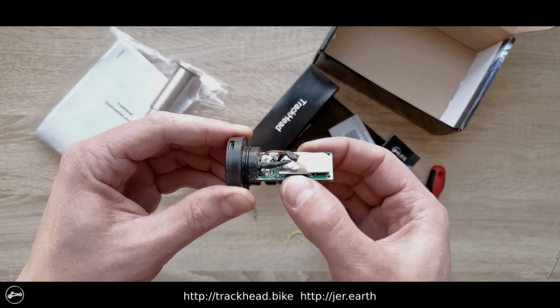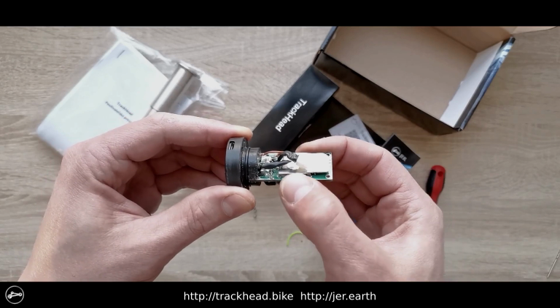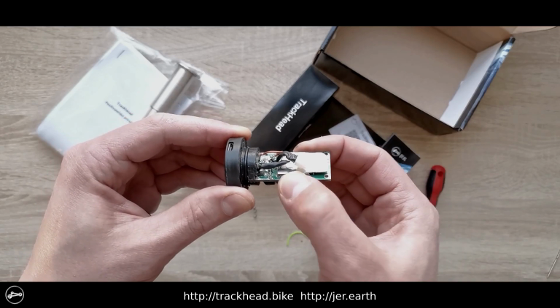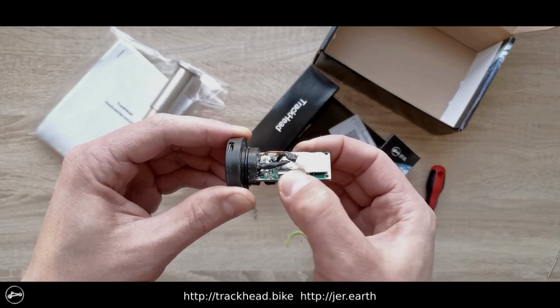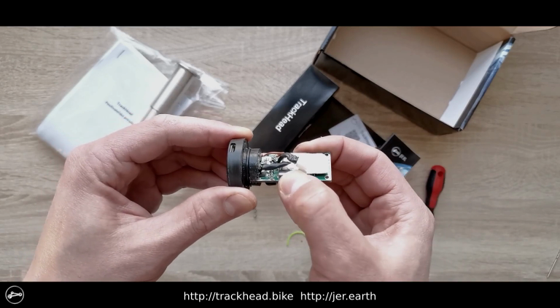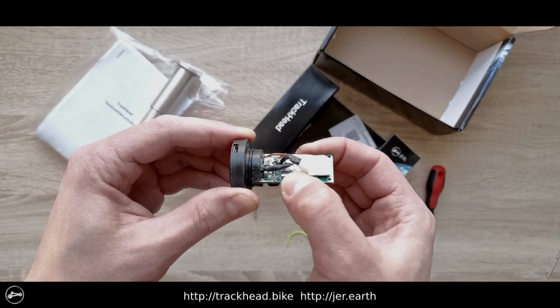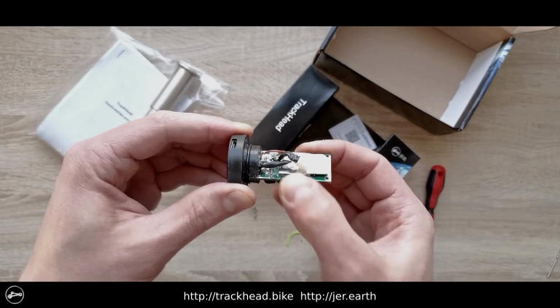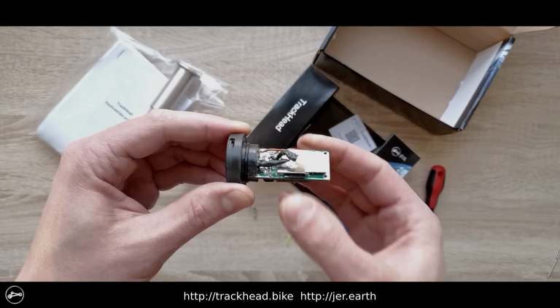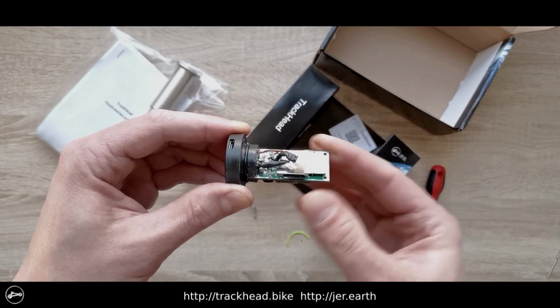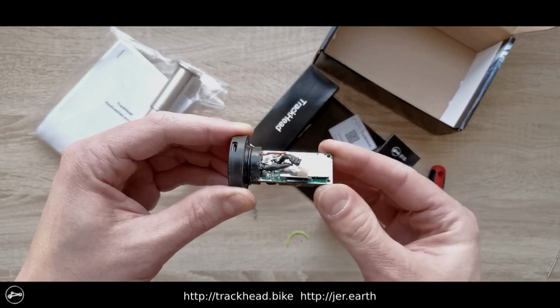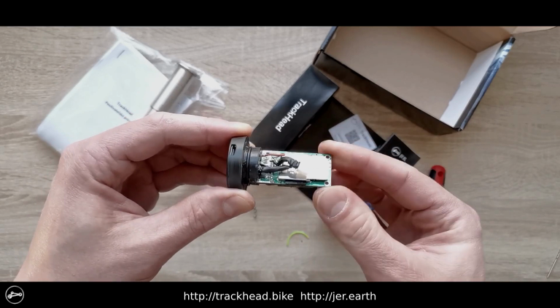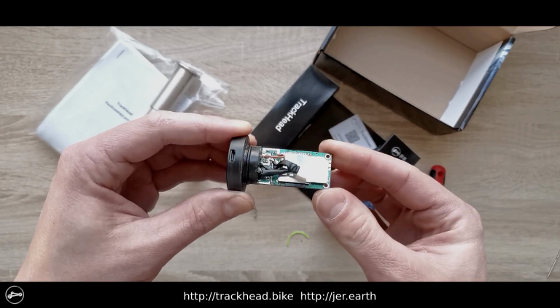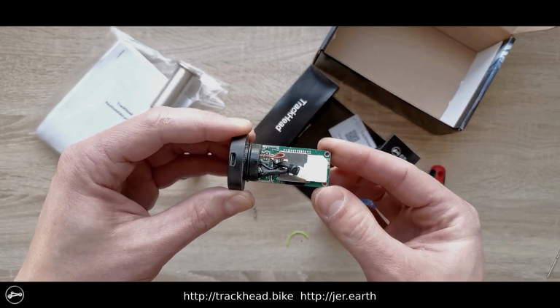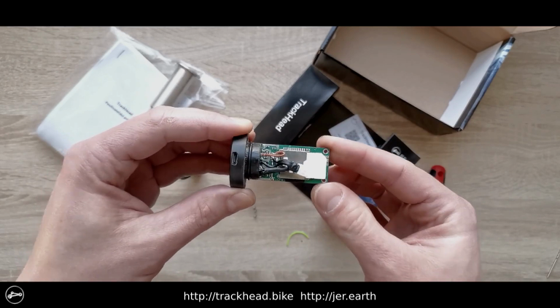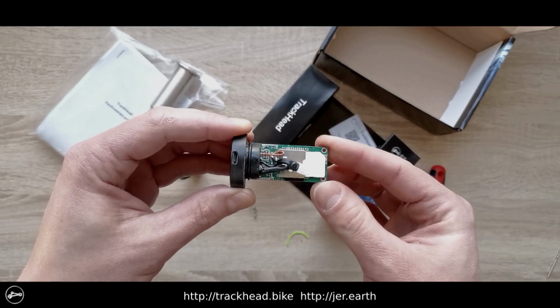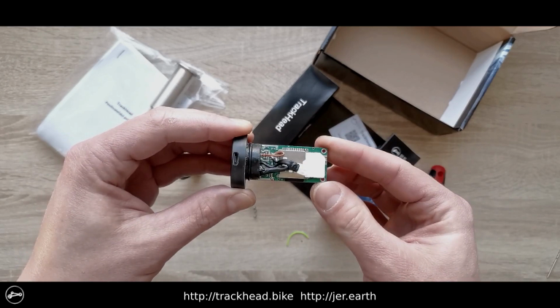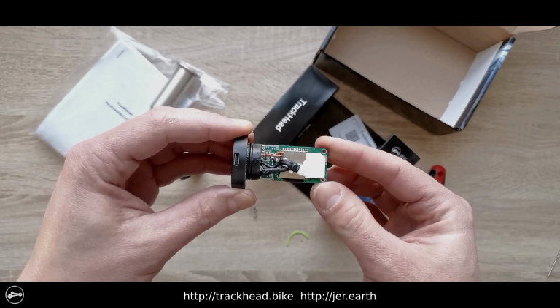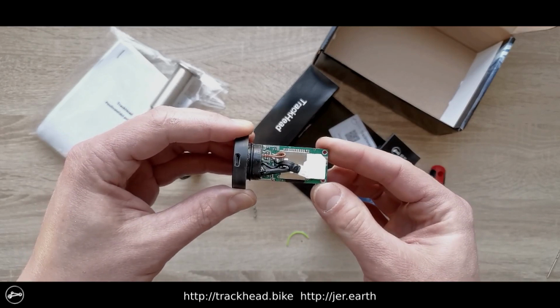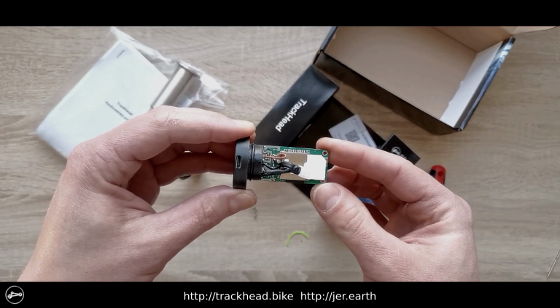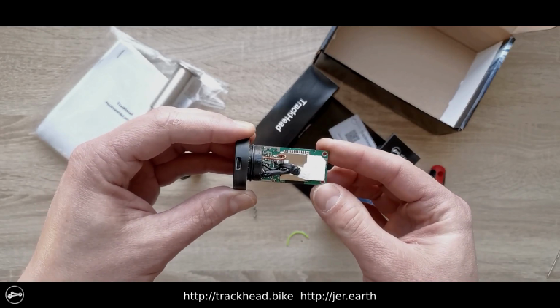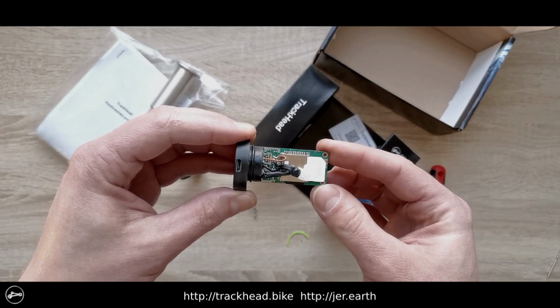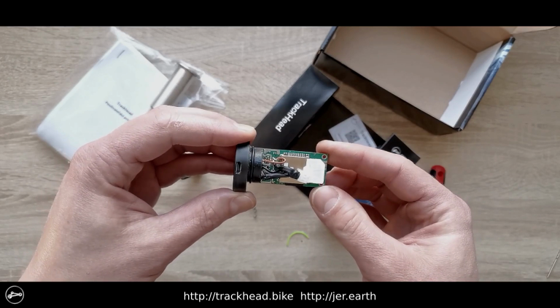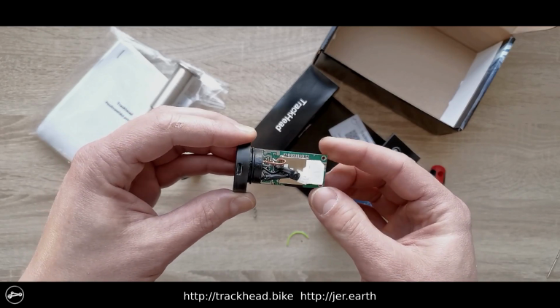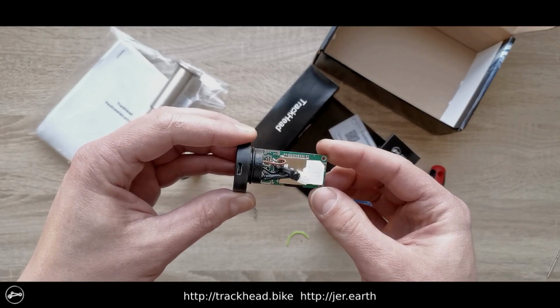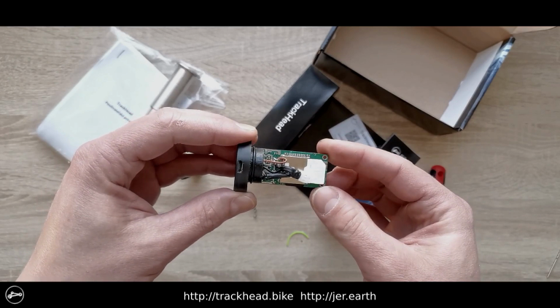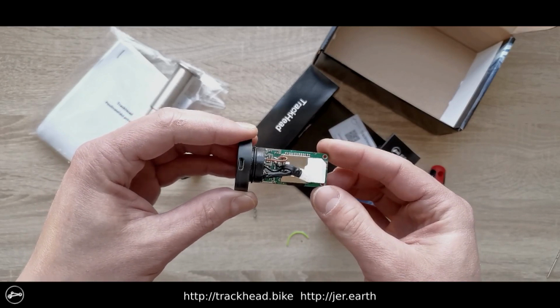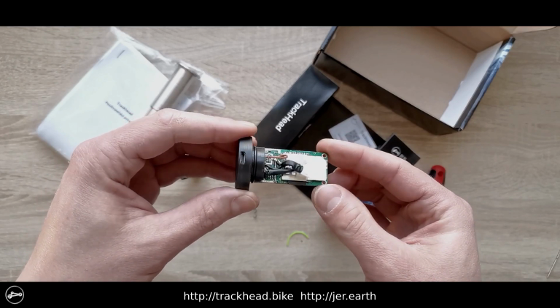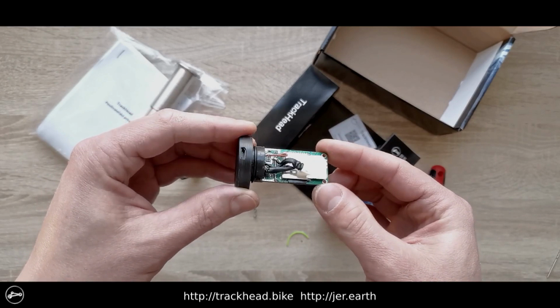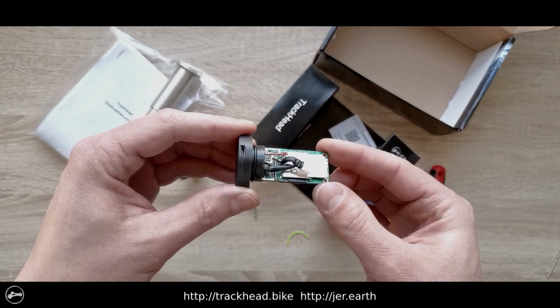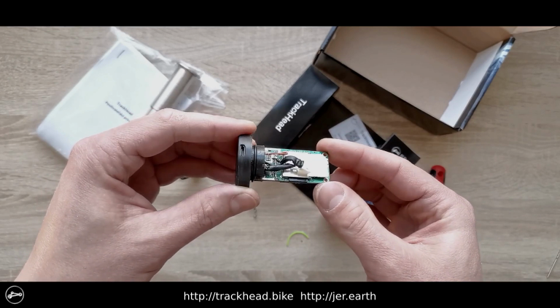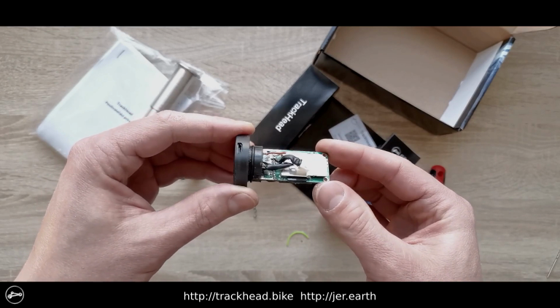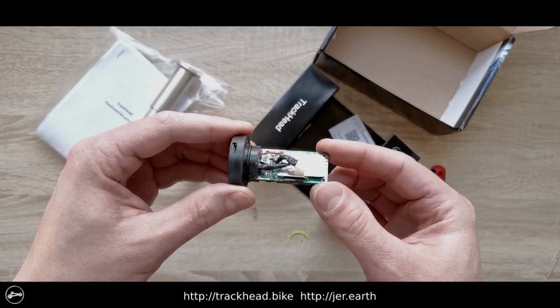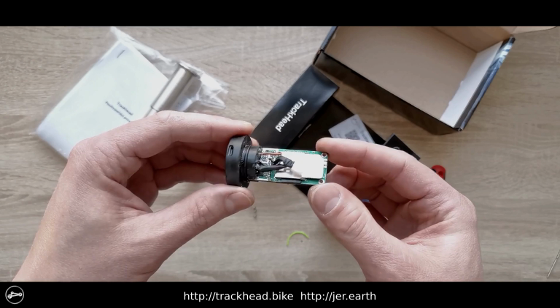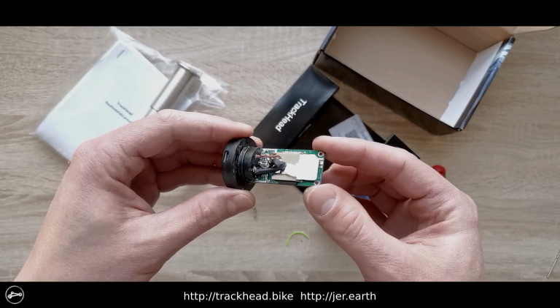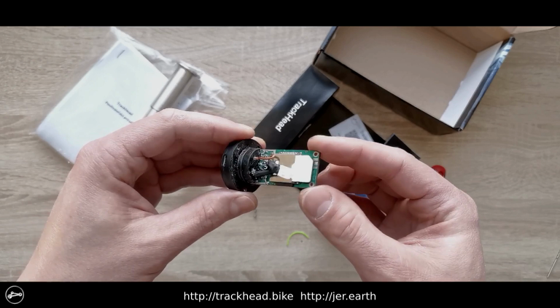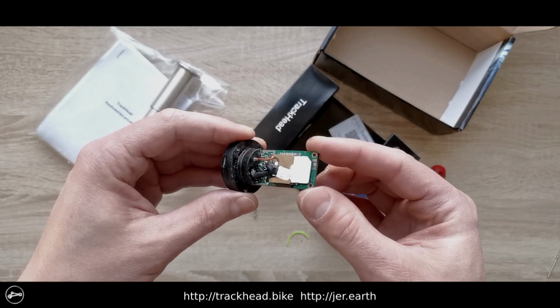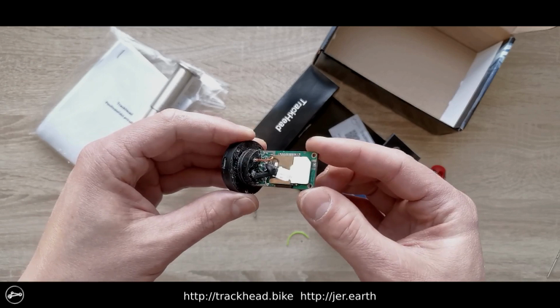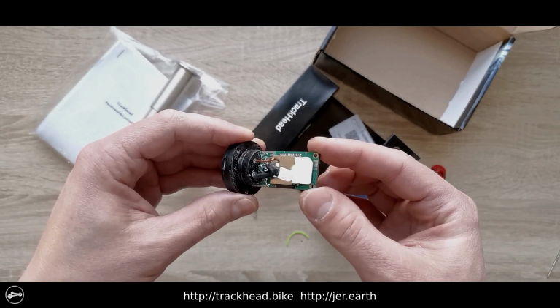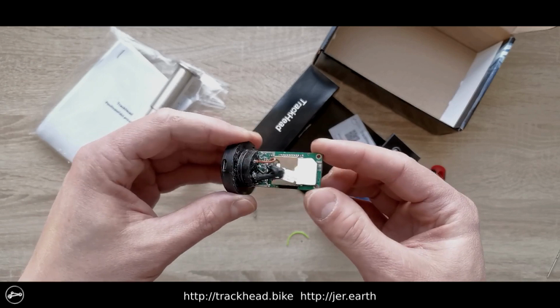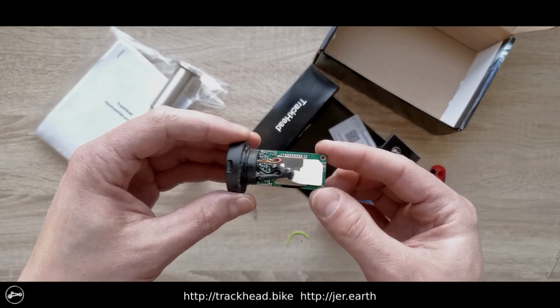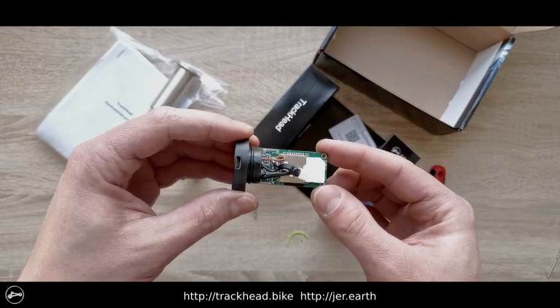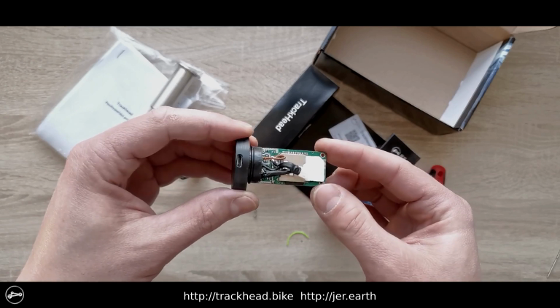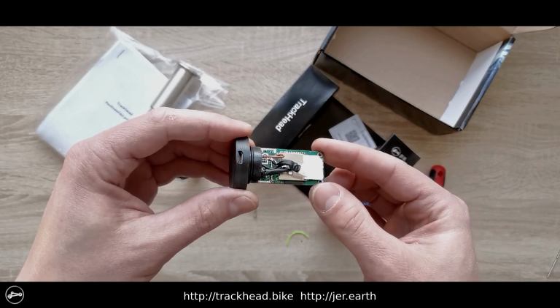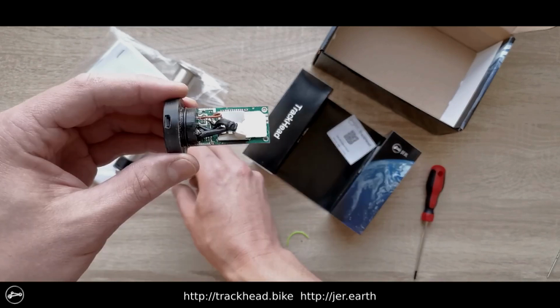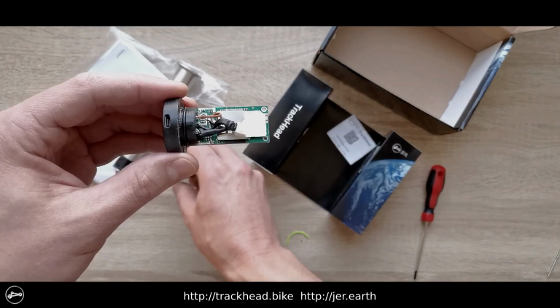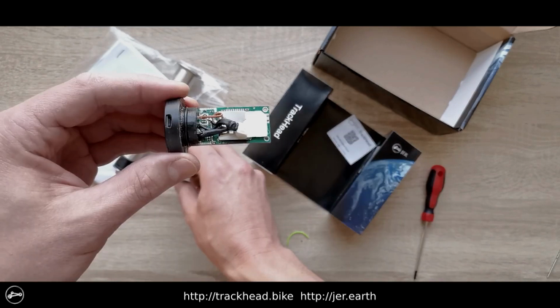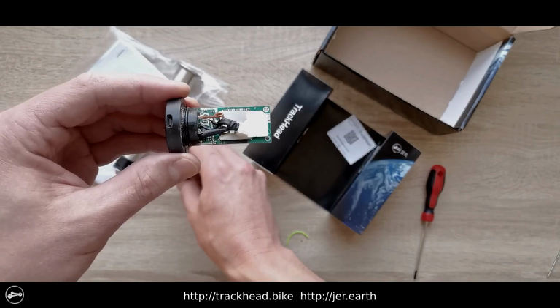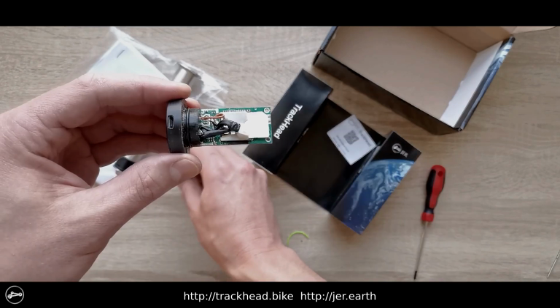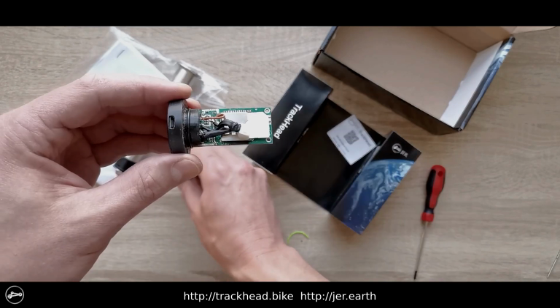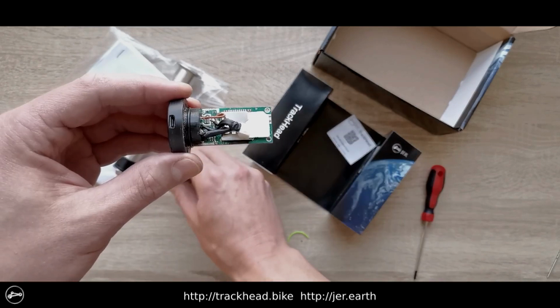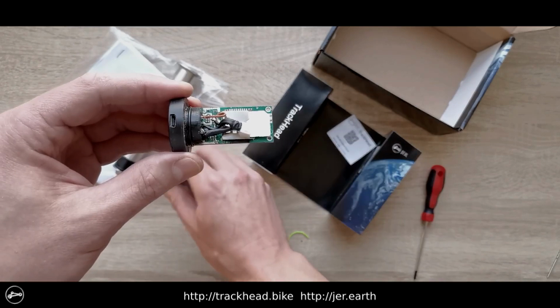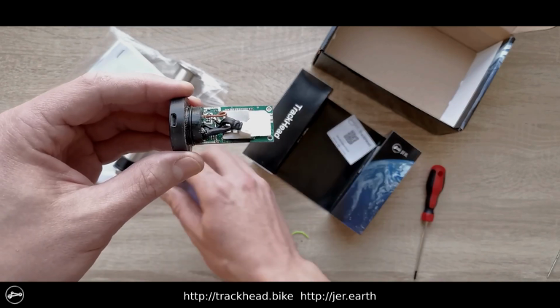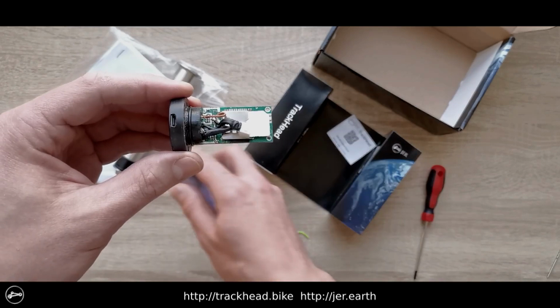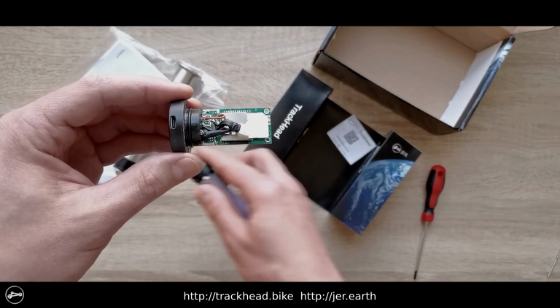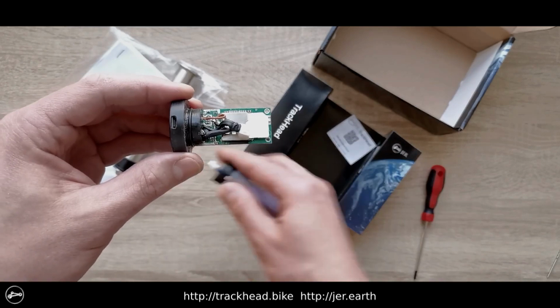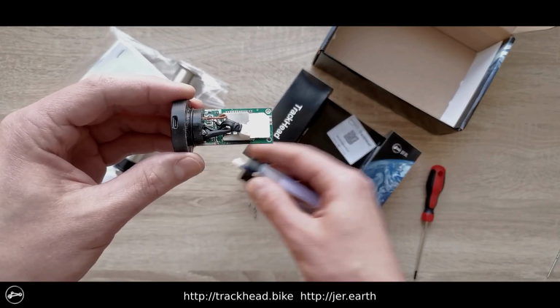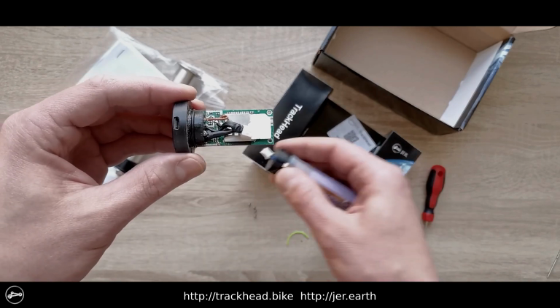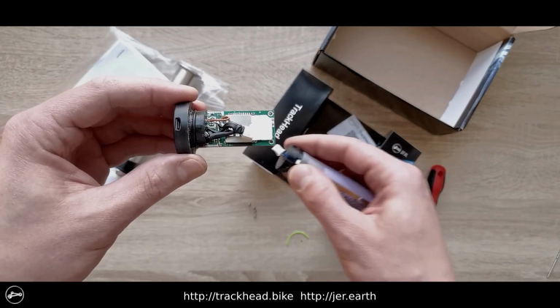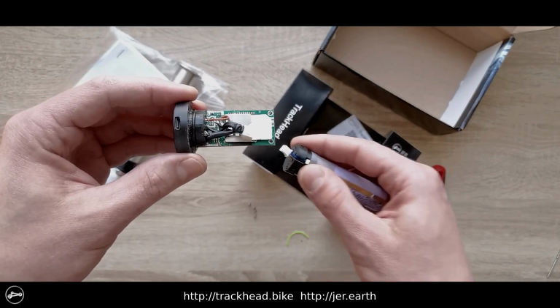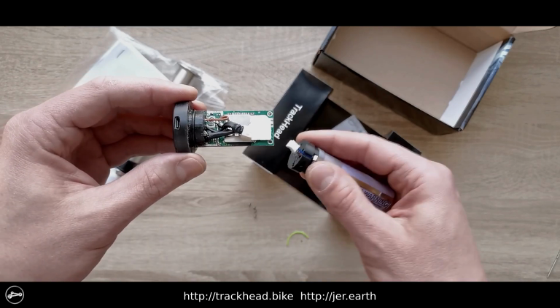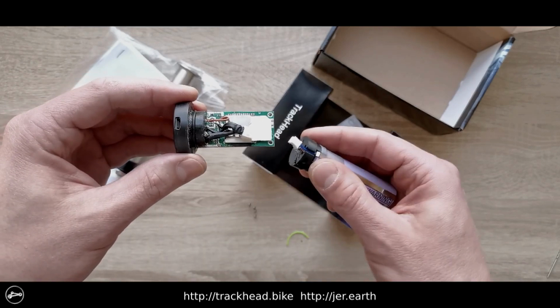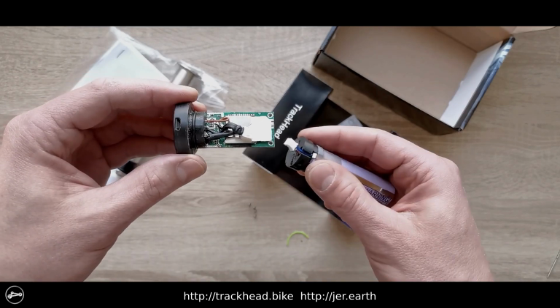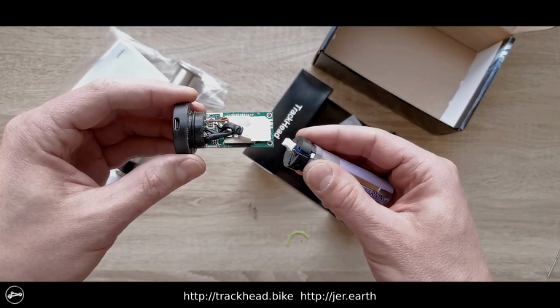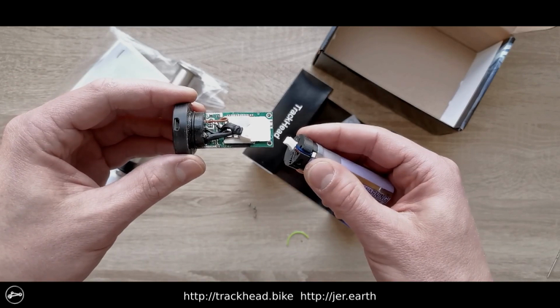Once both the SIM card and the micro SD card are already in the device, insert the battery into the slot, as well as the circlip so that its ends do not protrude, and connect the battery connector.